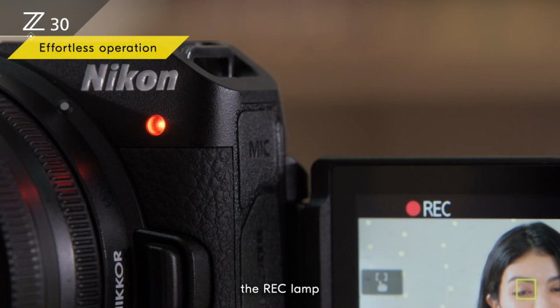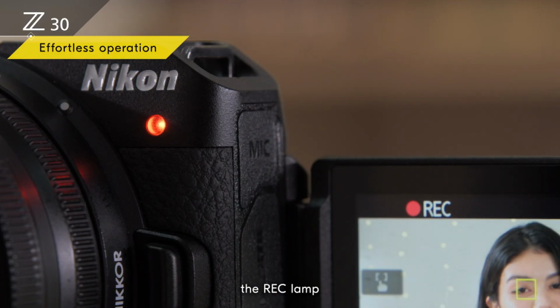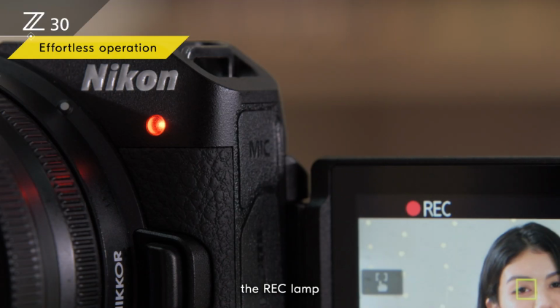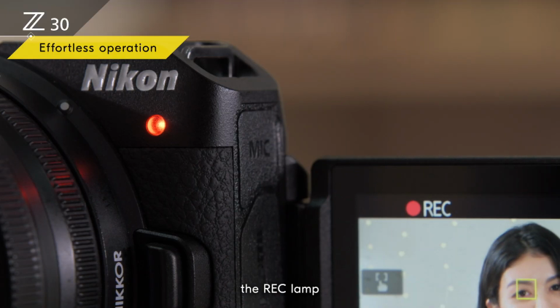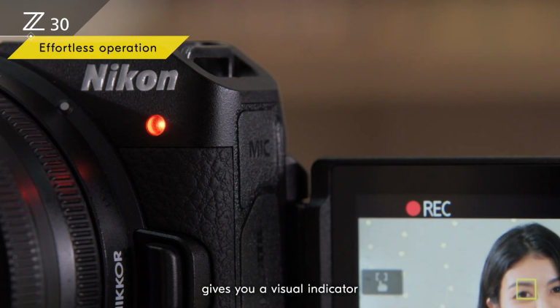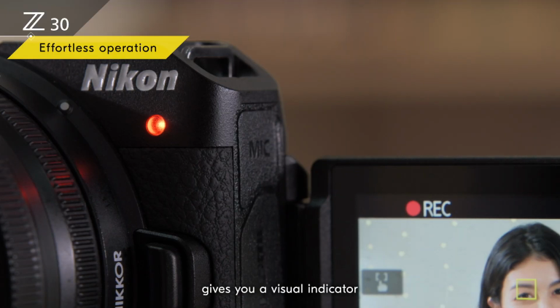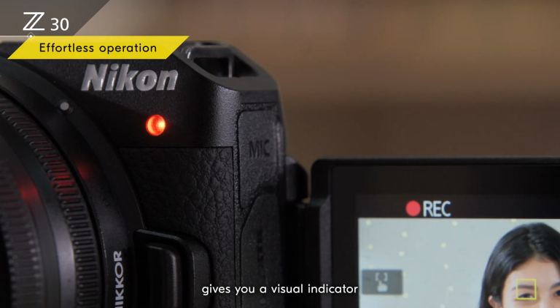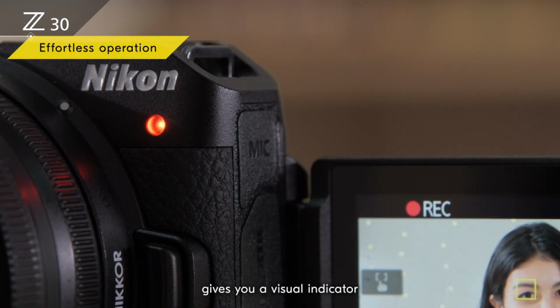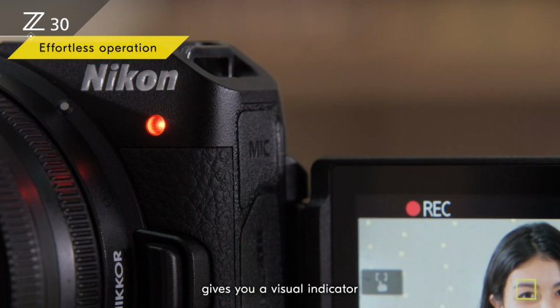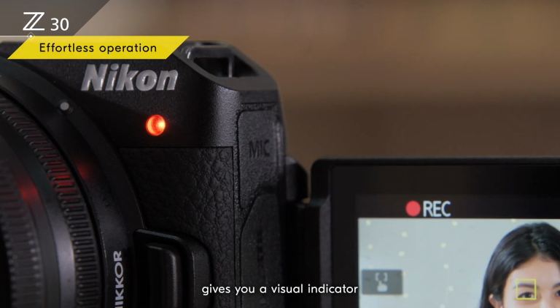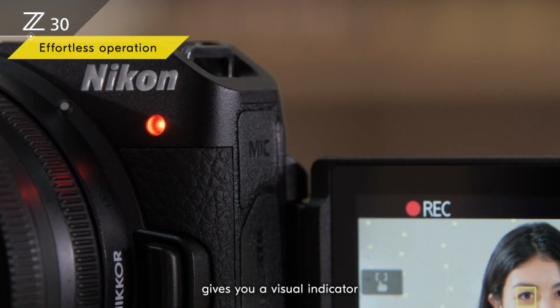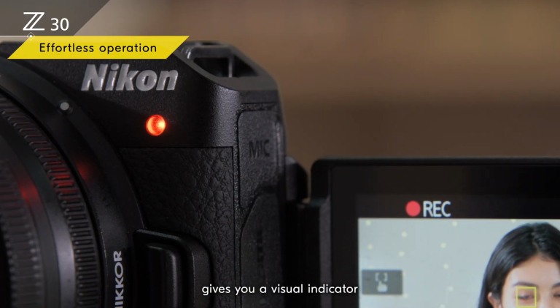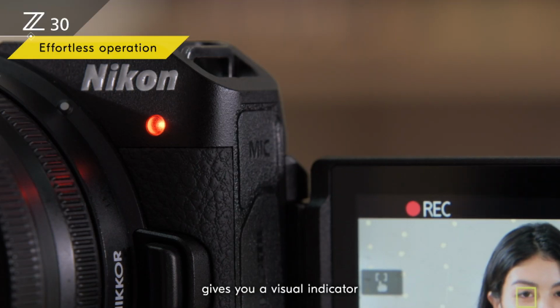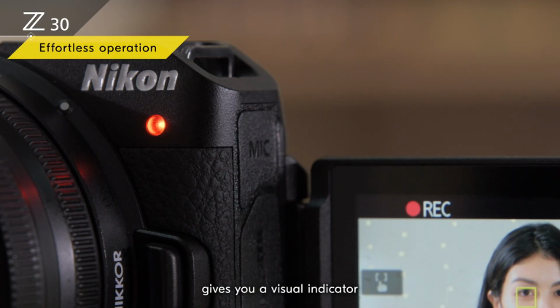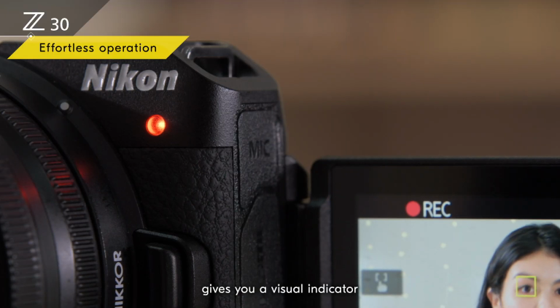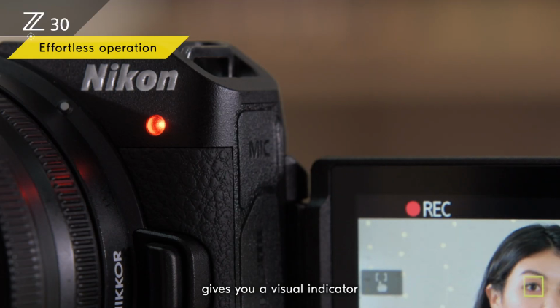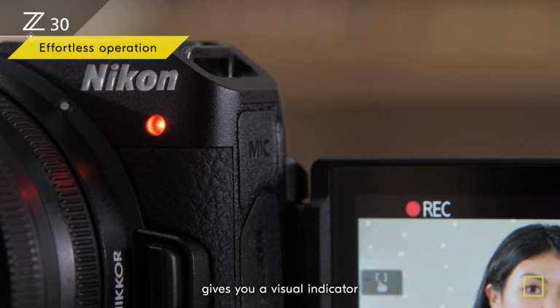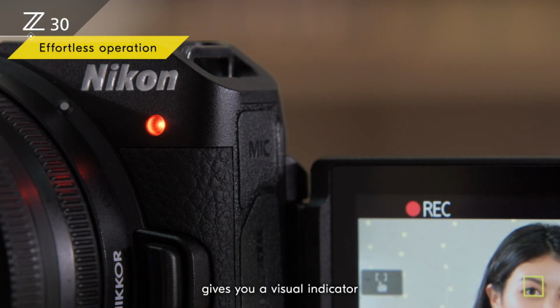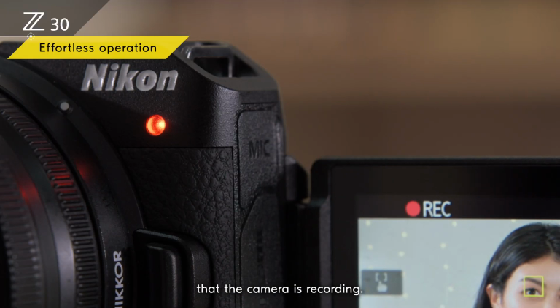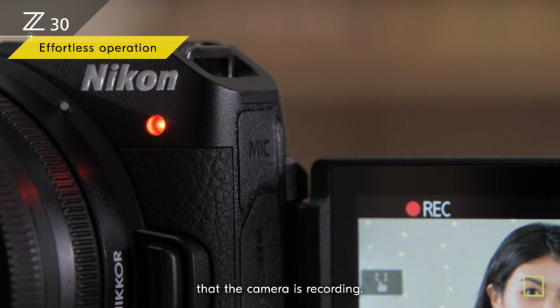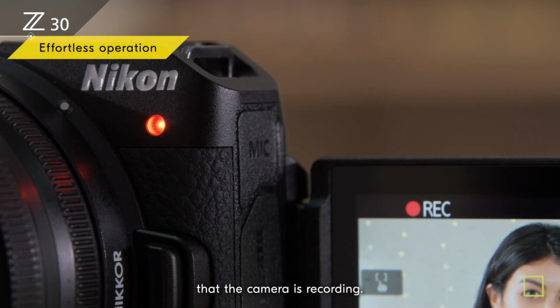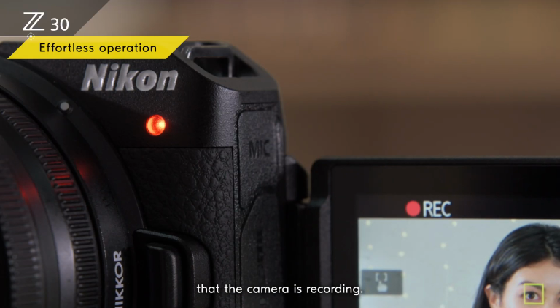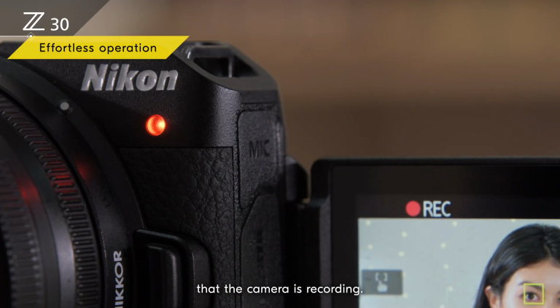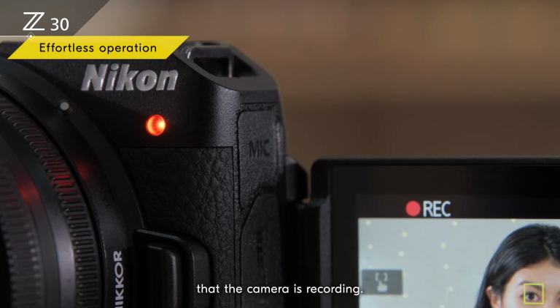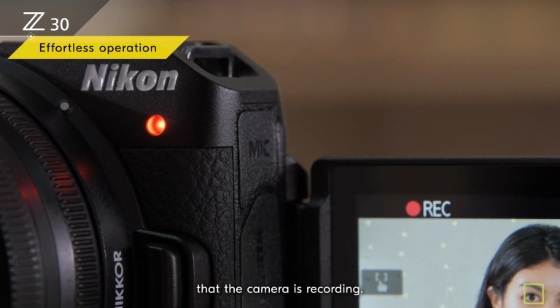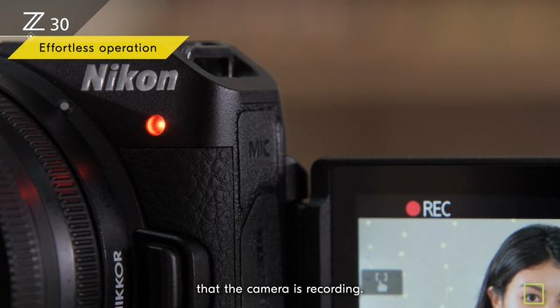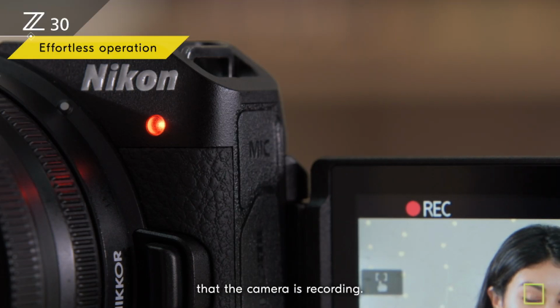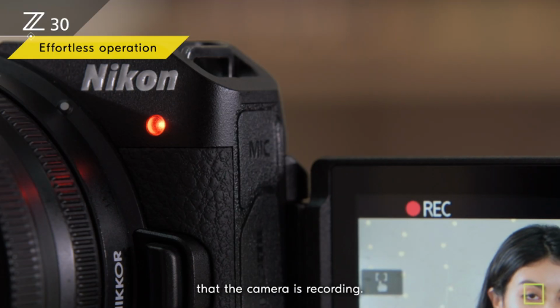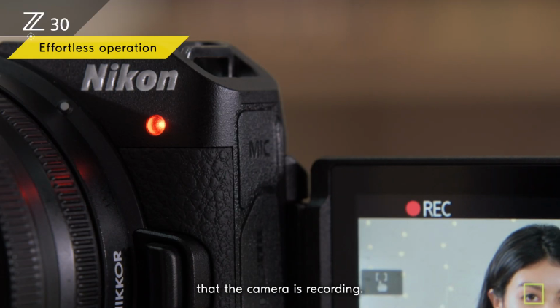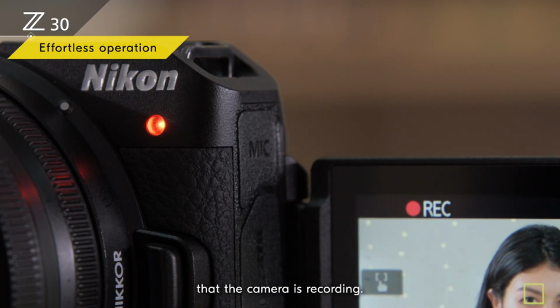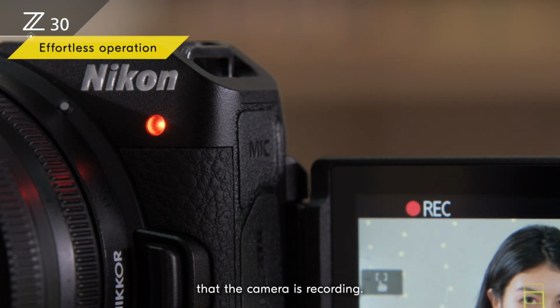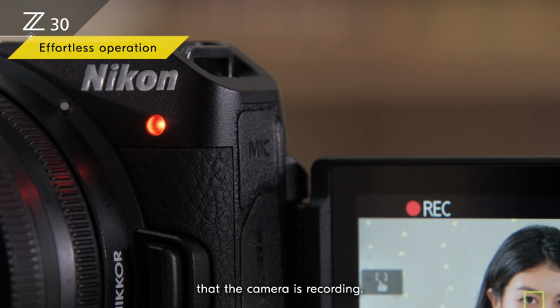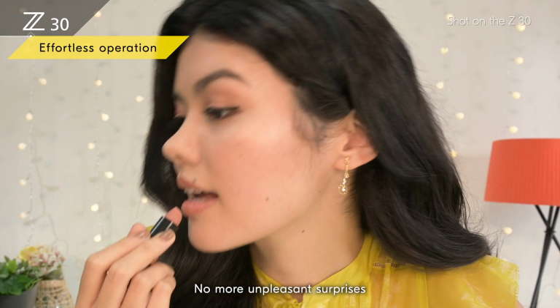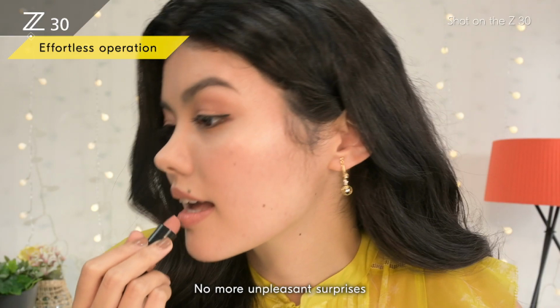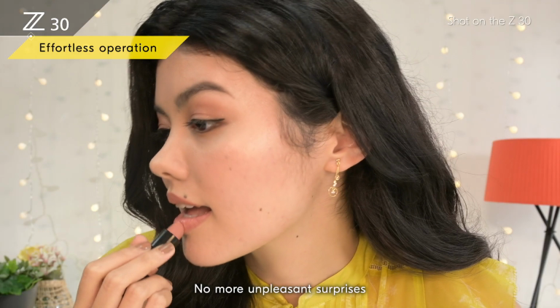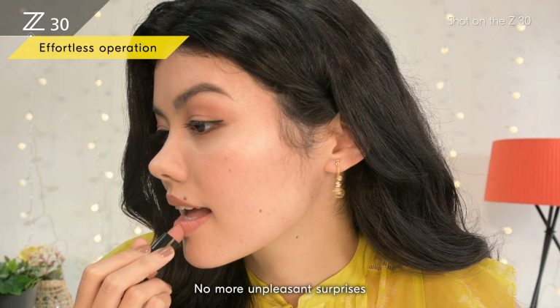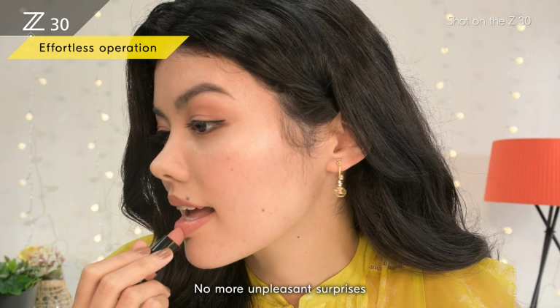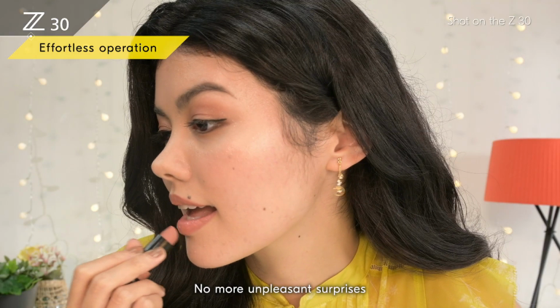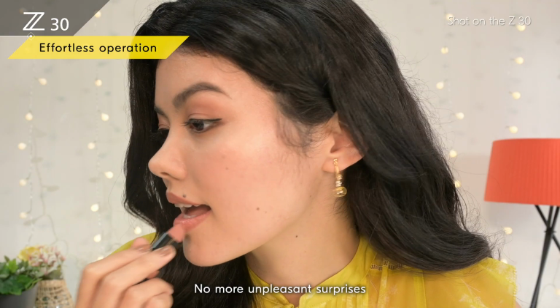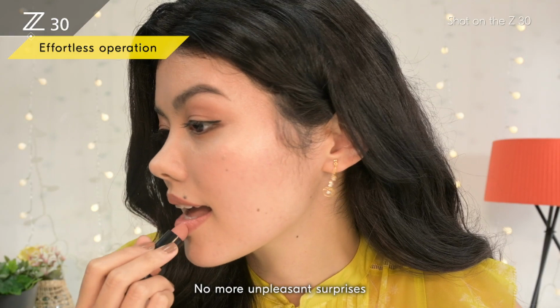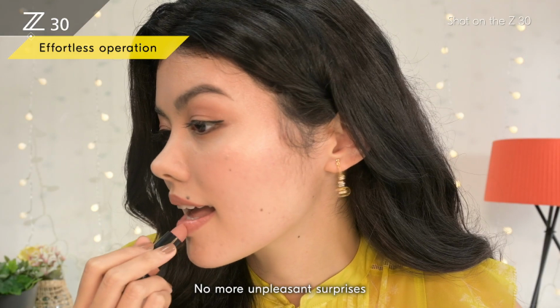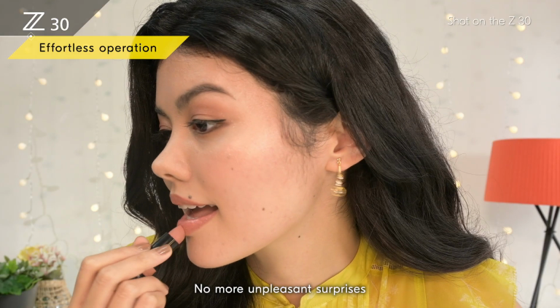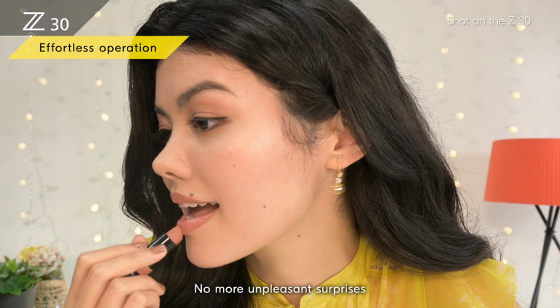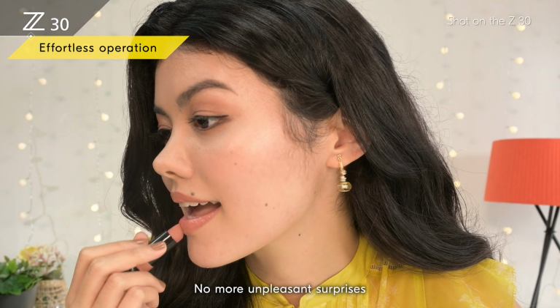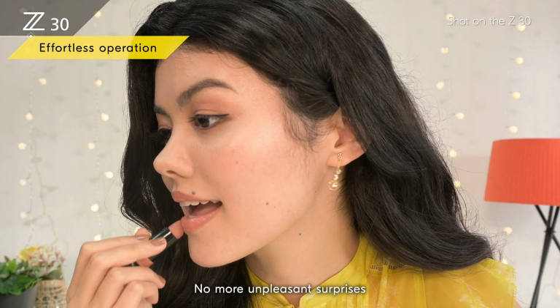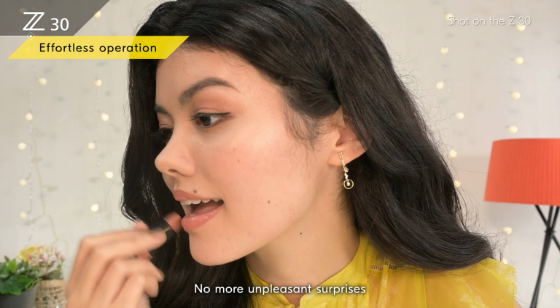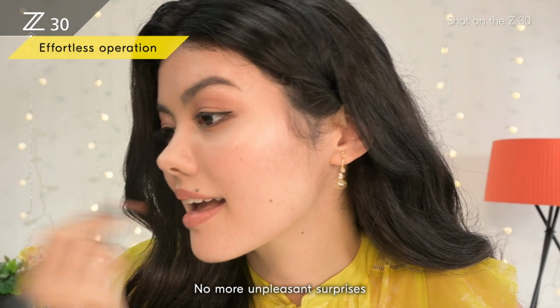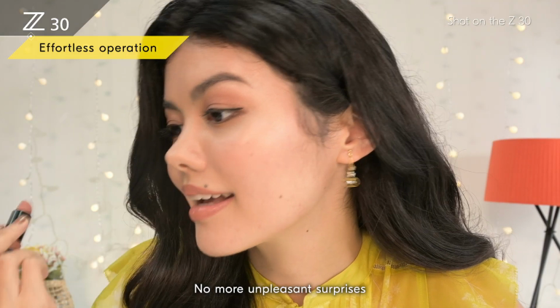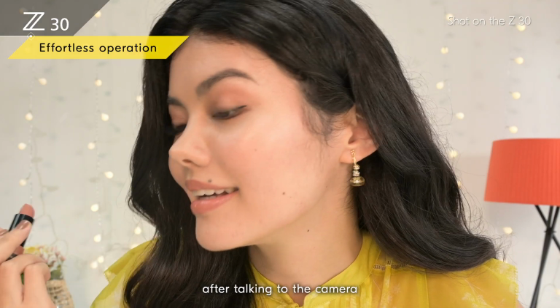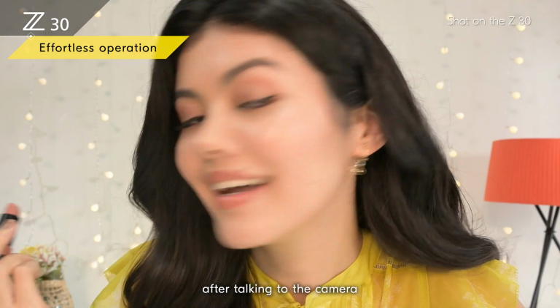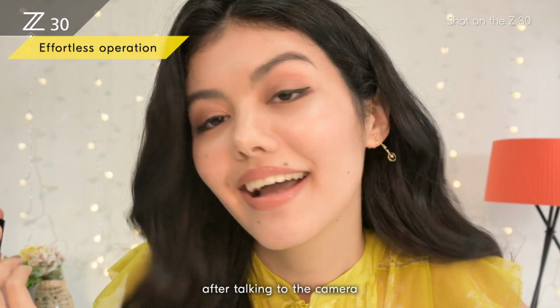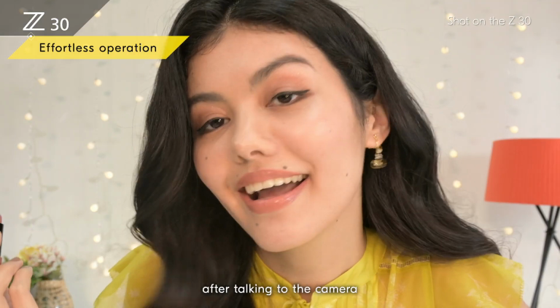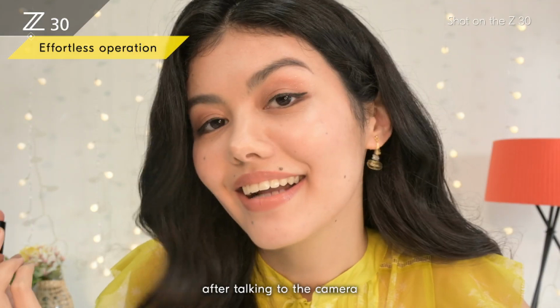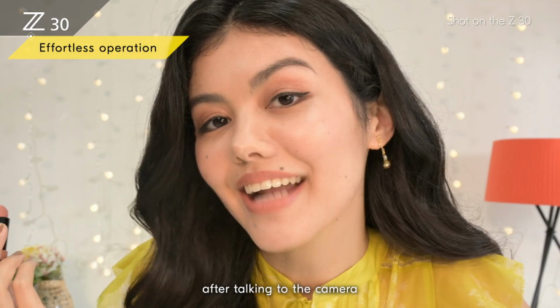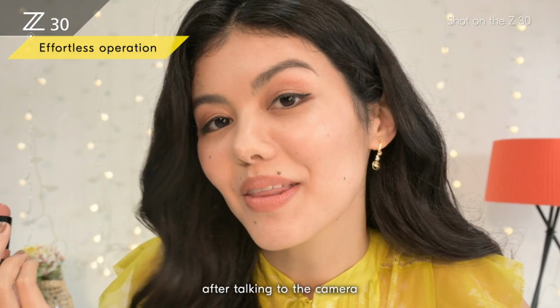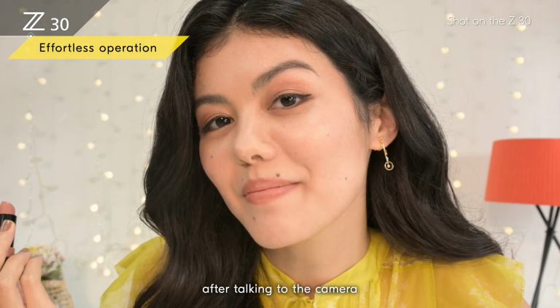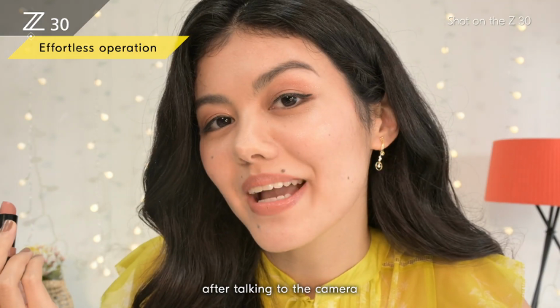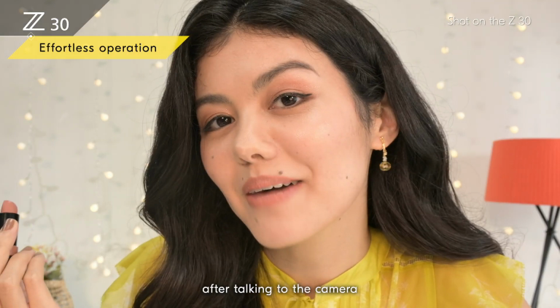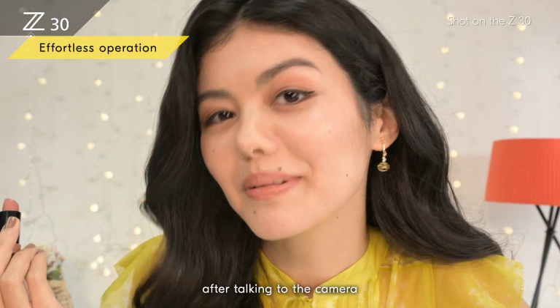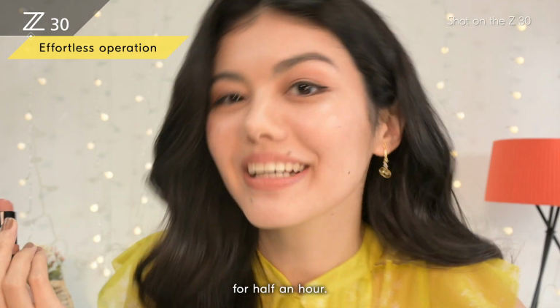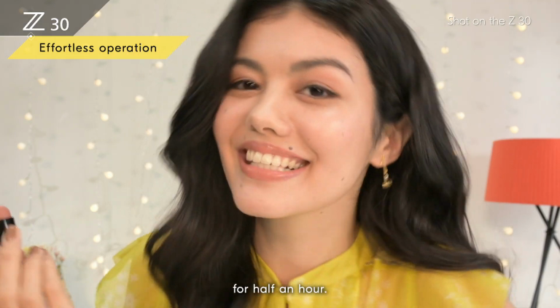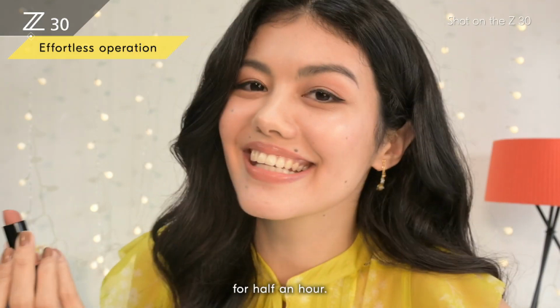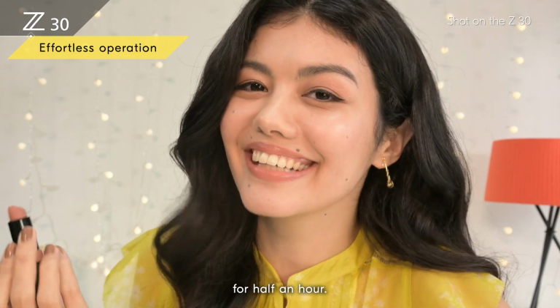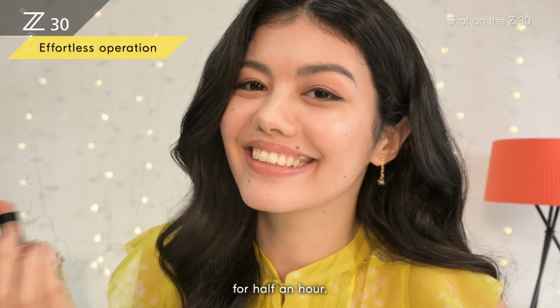the rec lamp gives you a visual indicator that the camera is recording. No more unpleasant surprises after talking to the camera for half an hour.